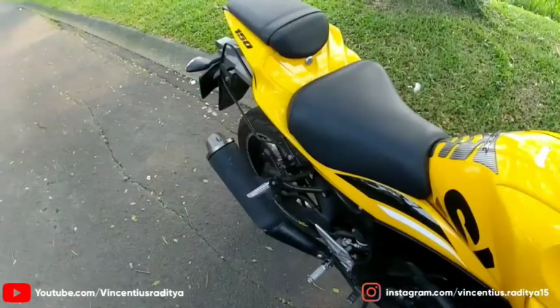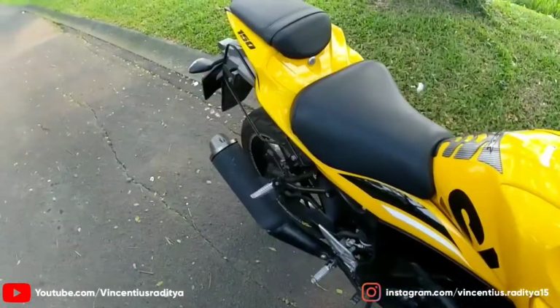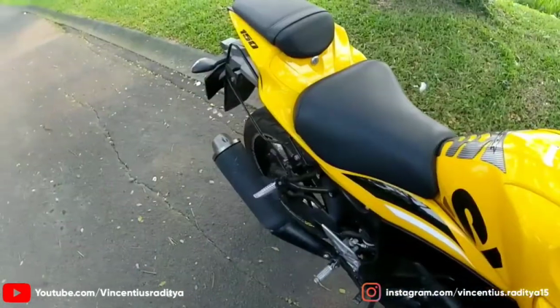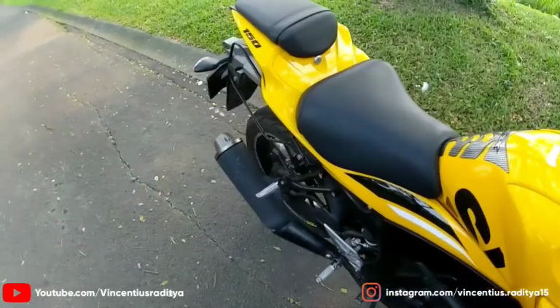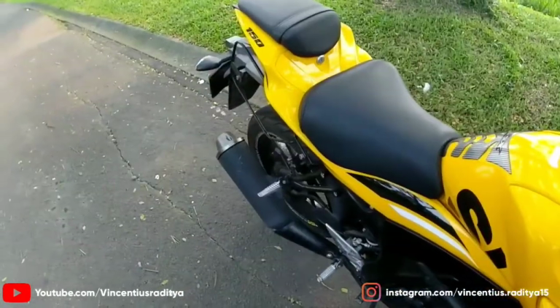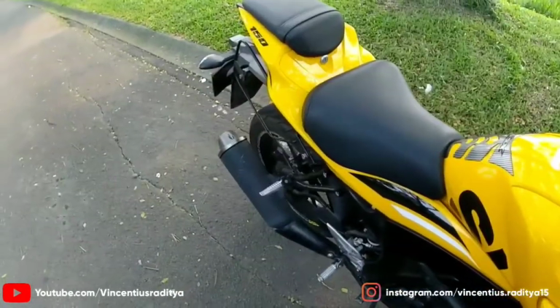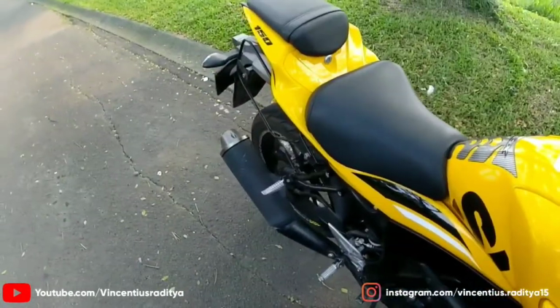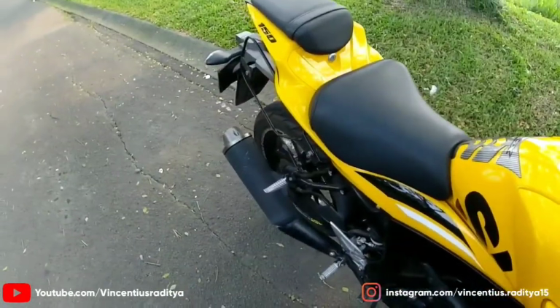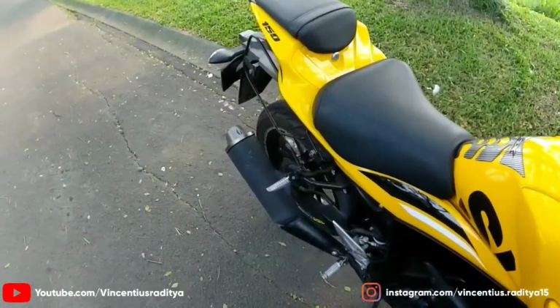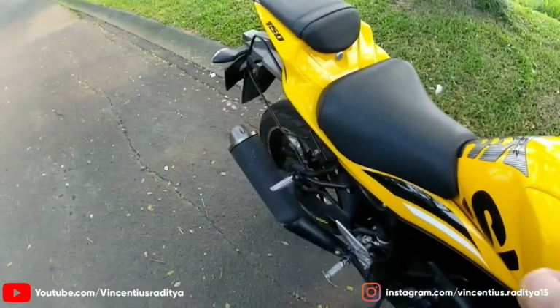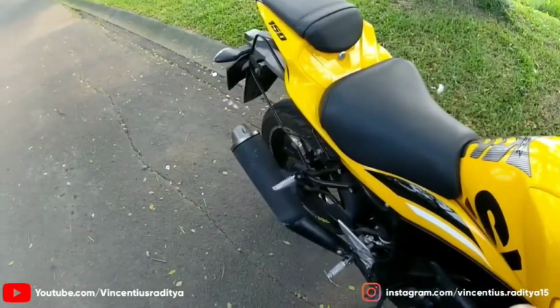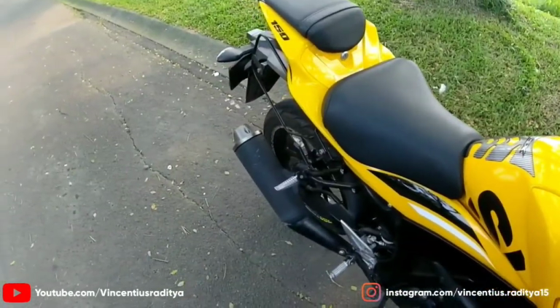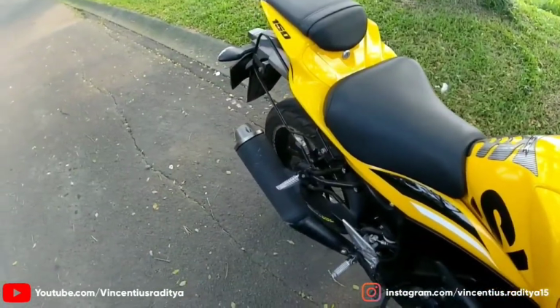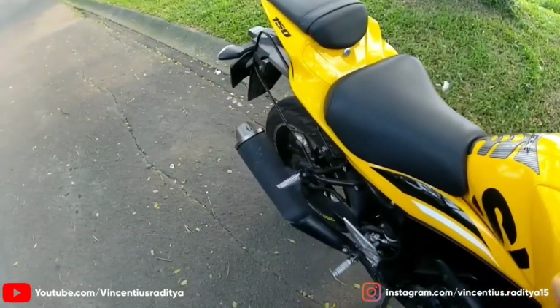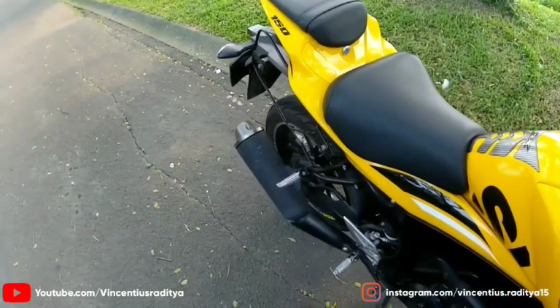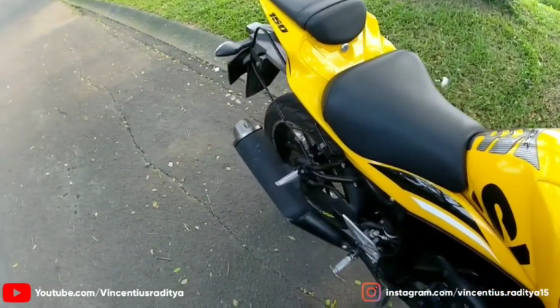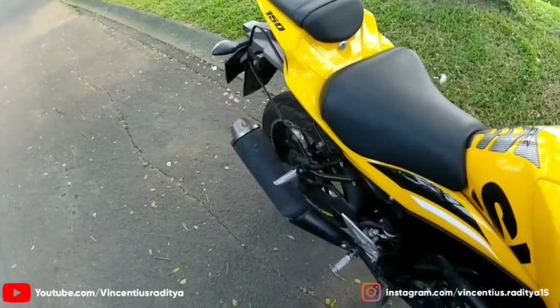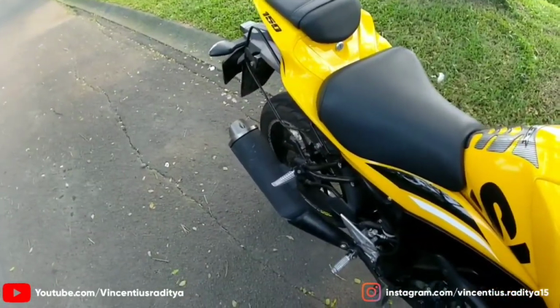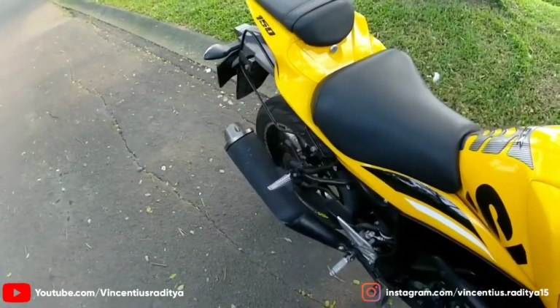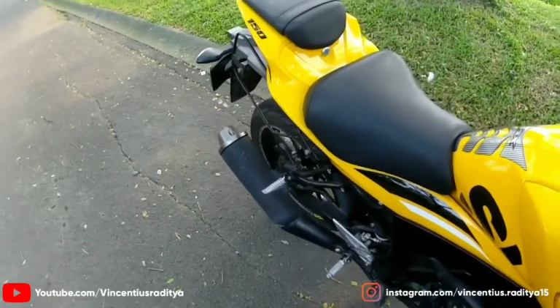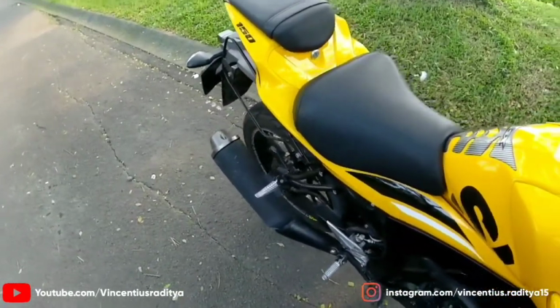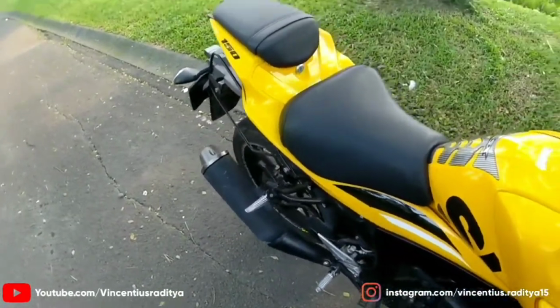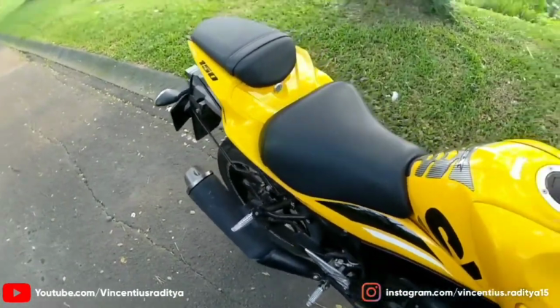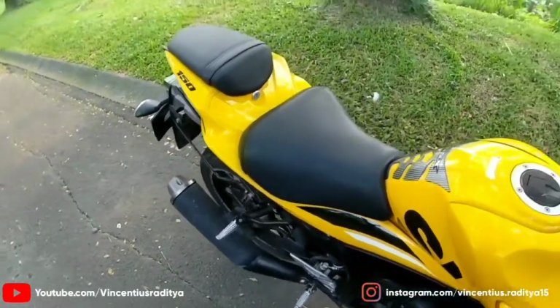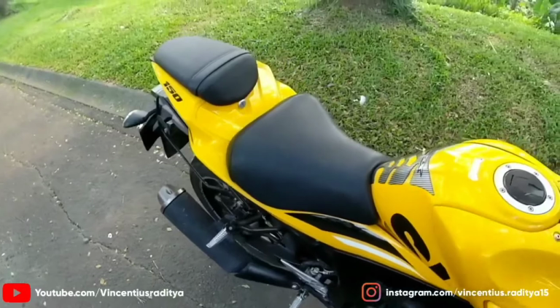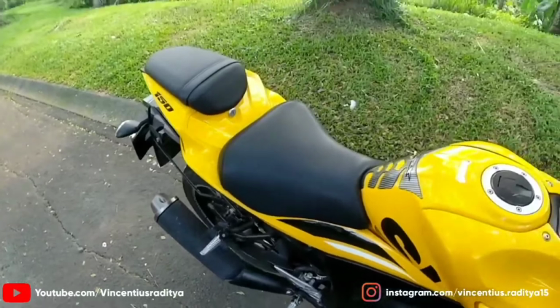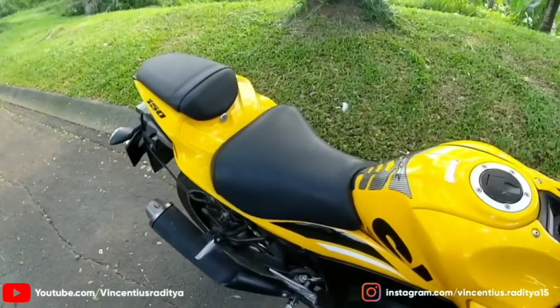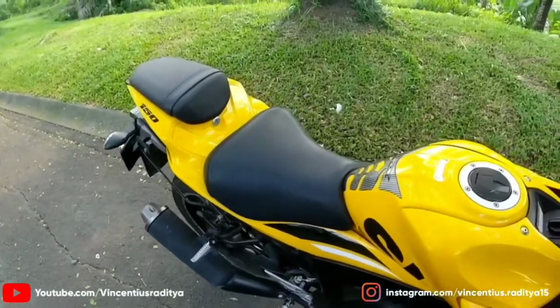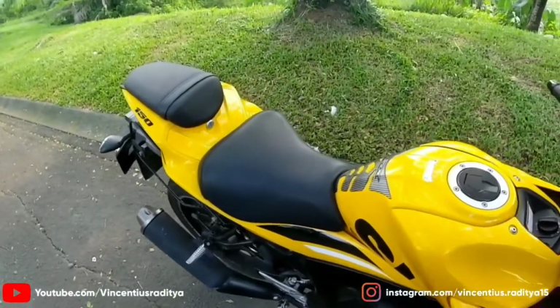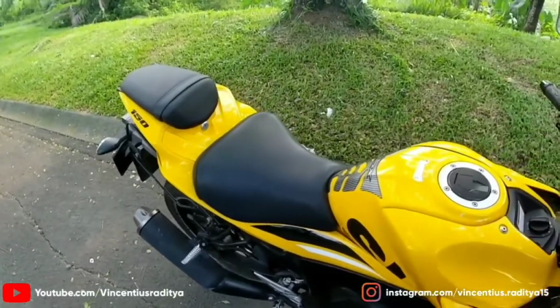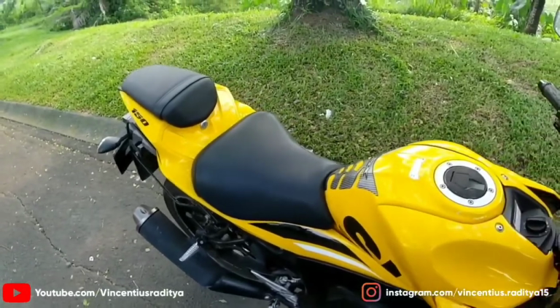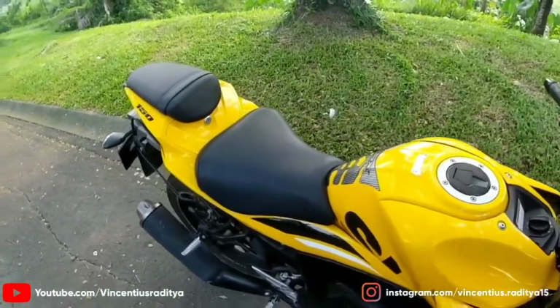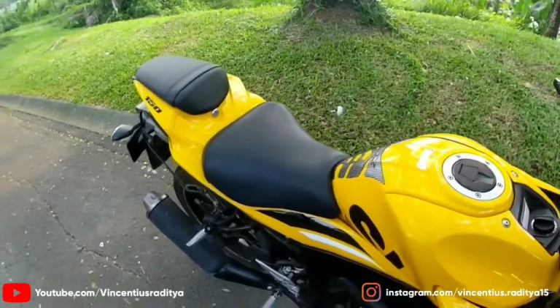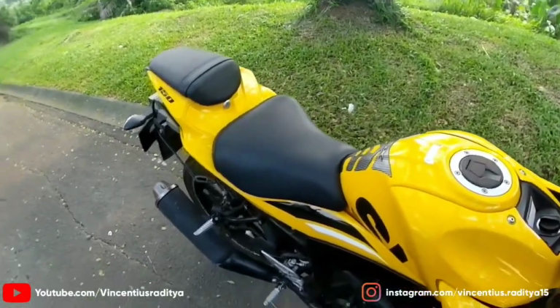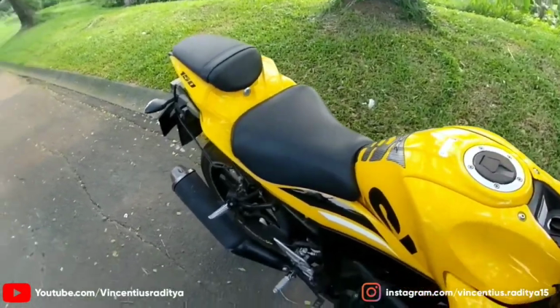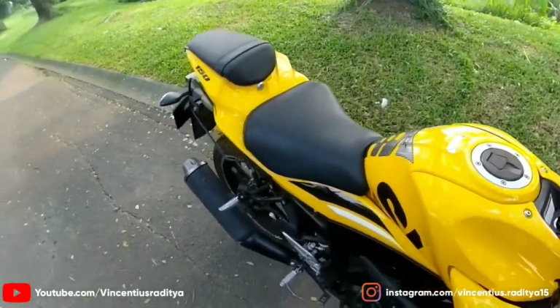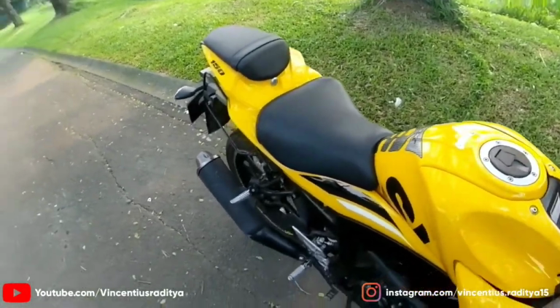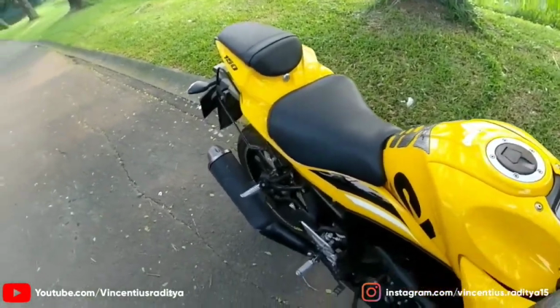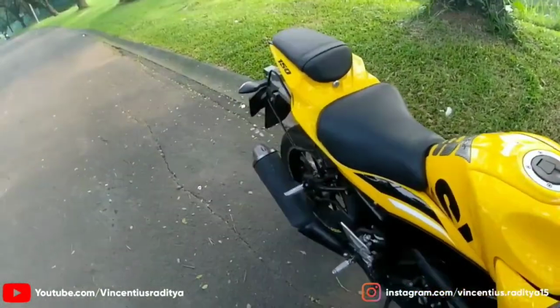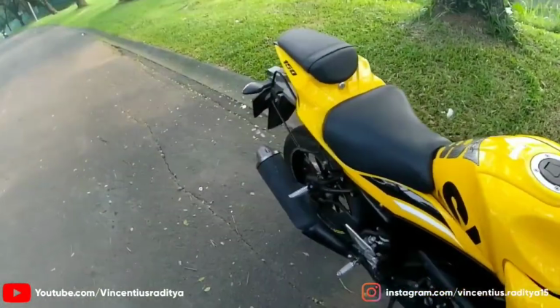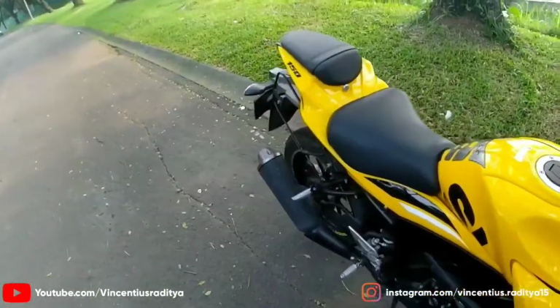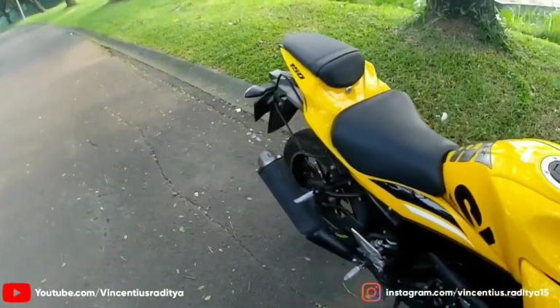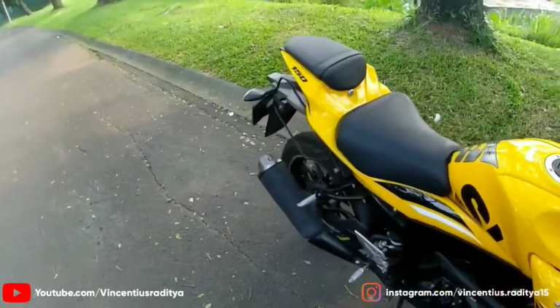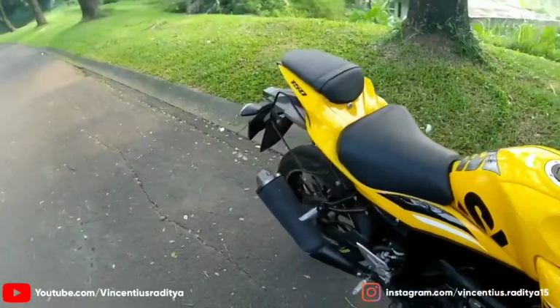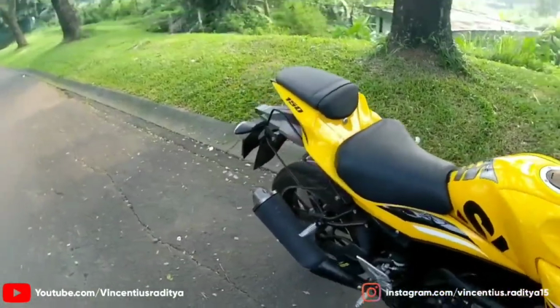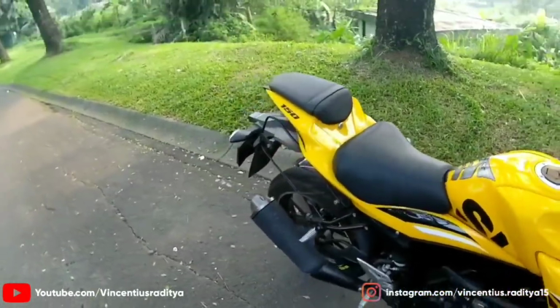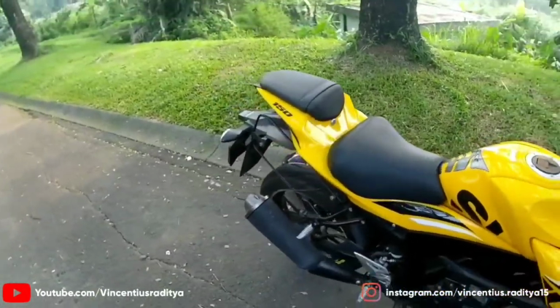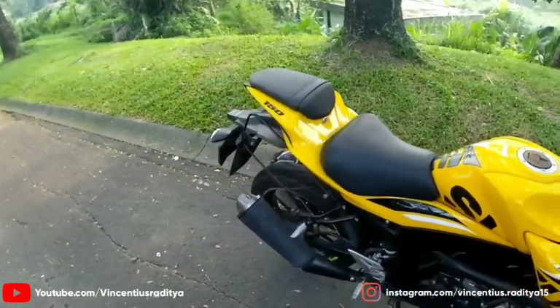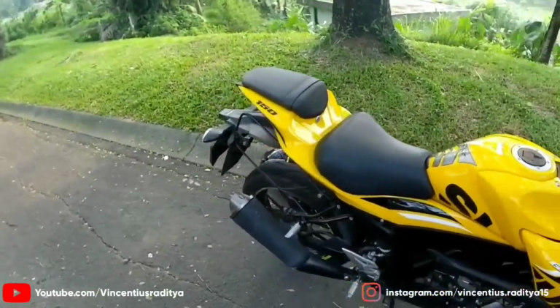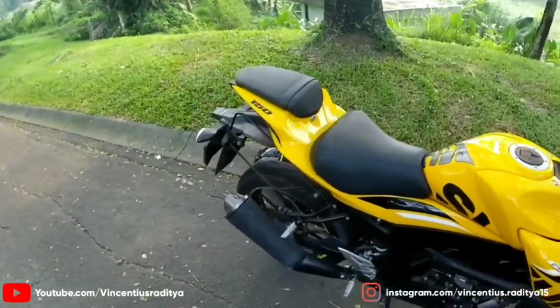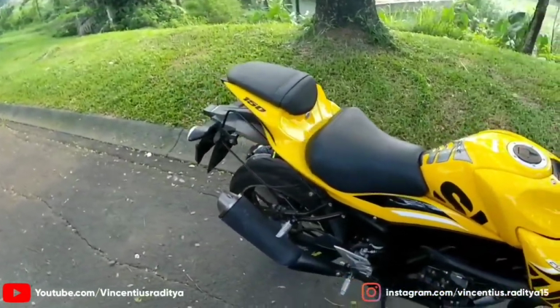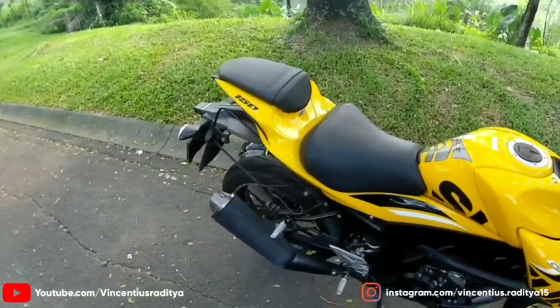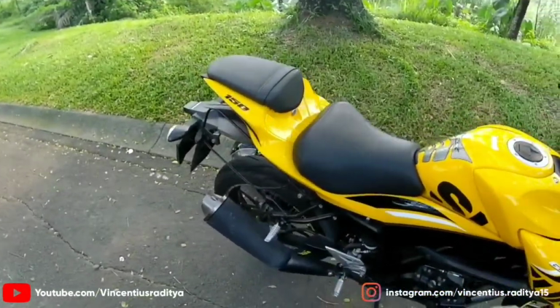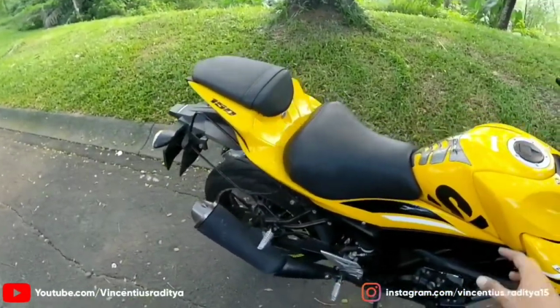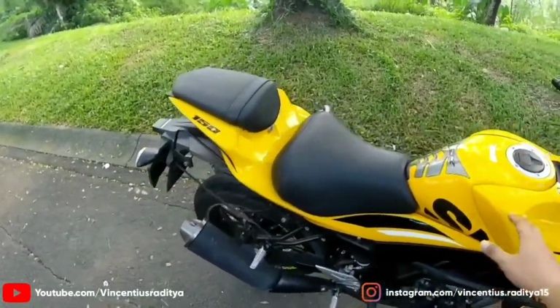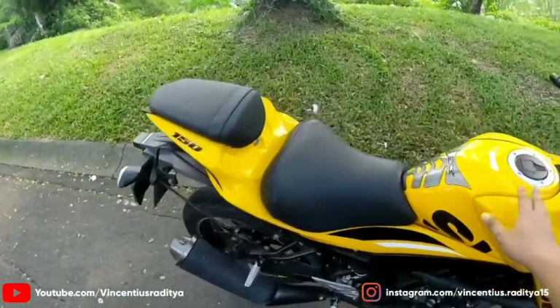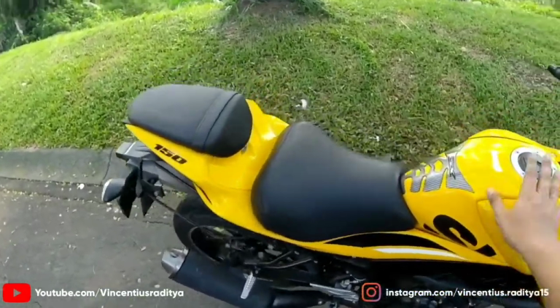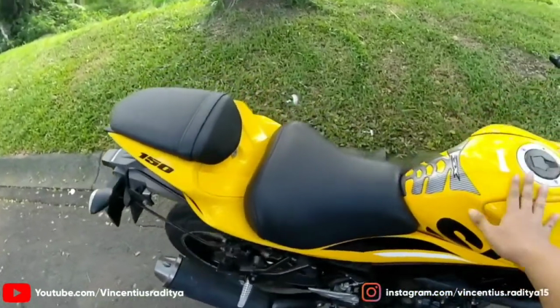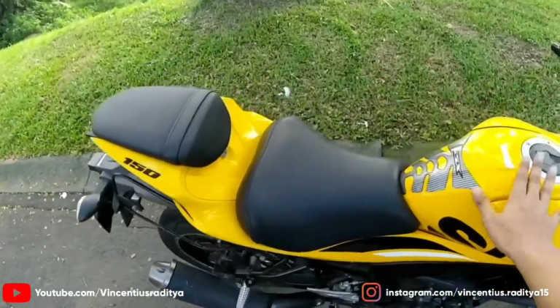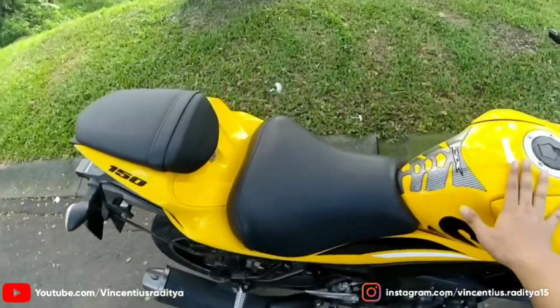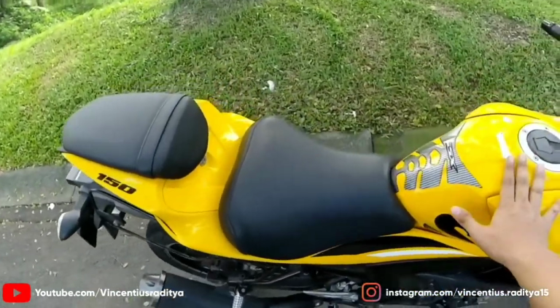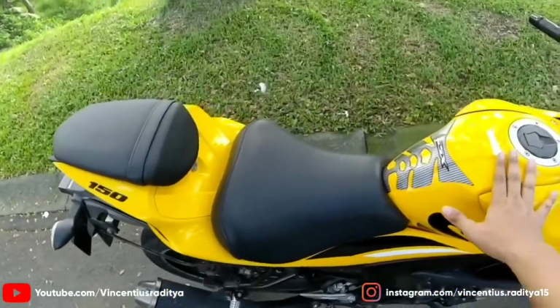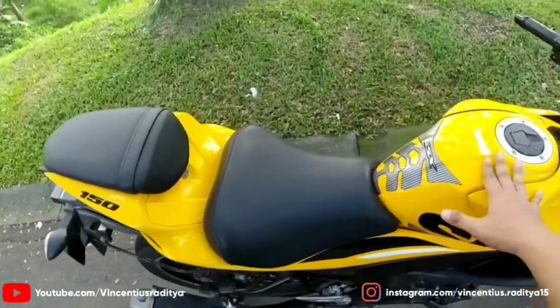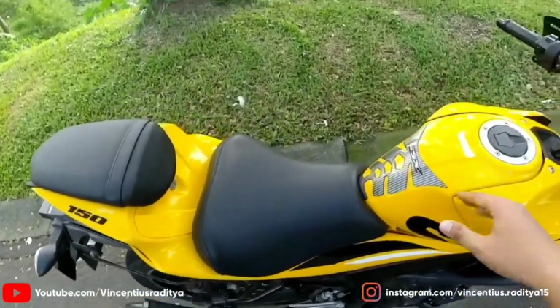Kurang lebih seperti itu suara knalpot standarnya. Dia limiternya tuh di 13.000 RPM. Dan sekarang gue mau tes jalan pakai motor ini.